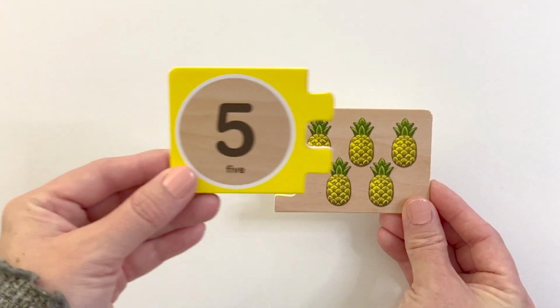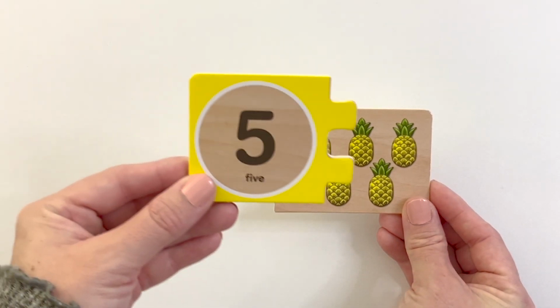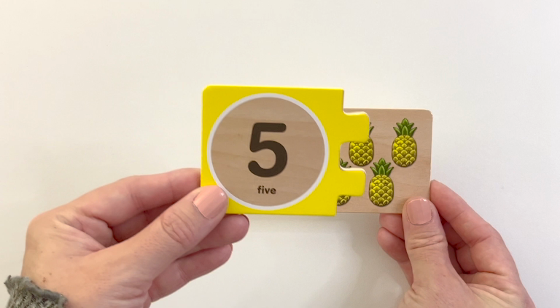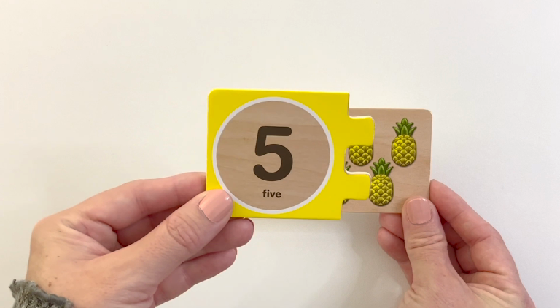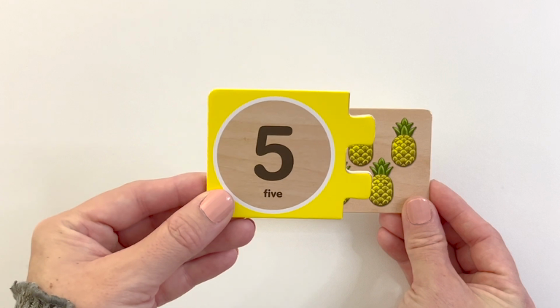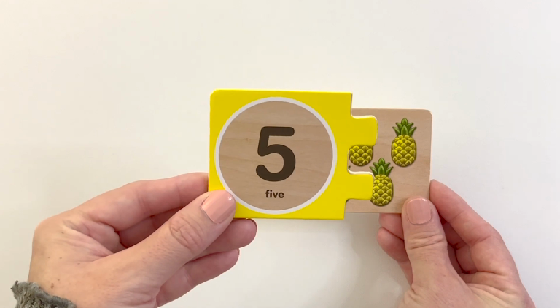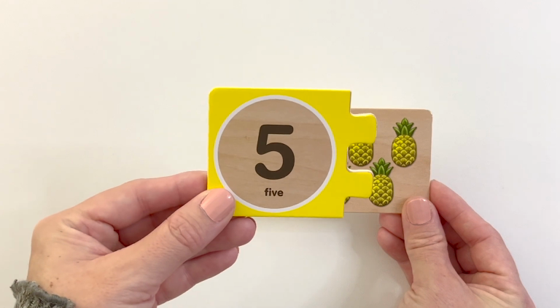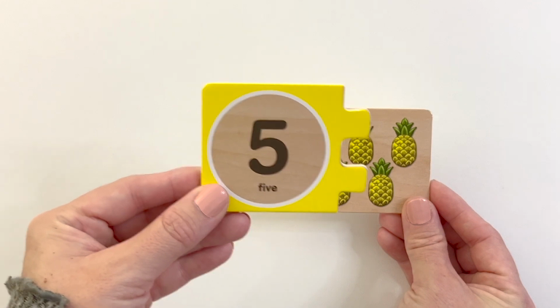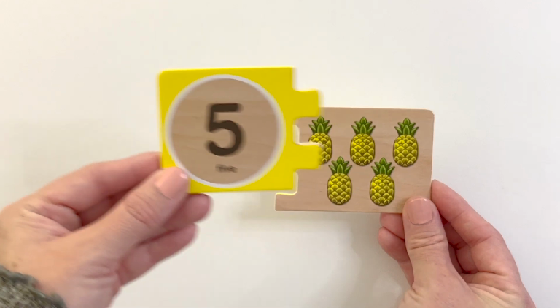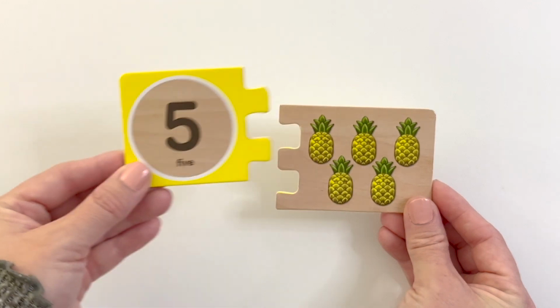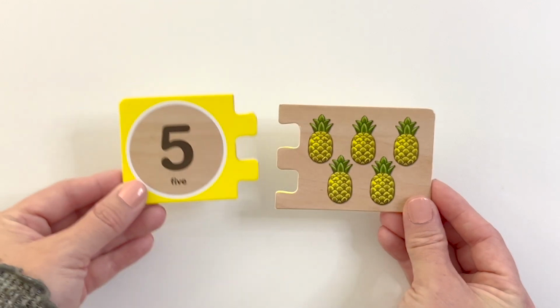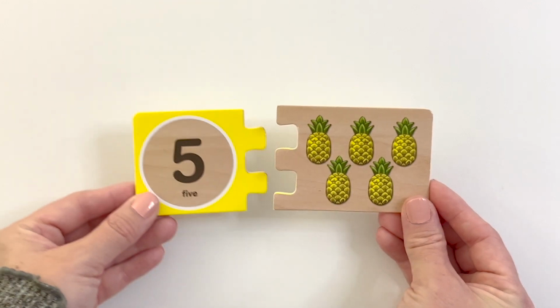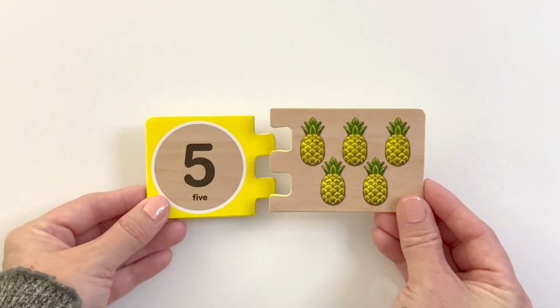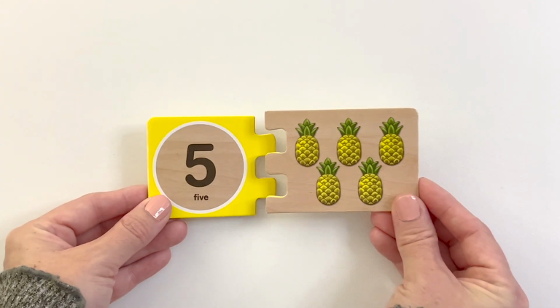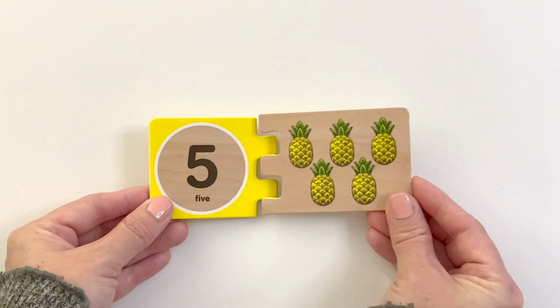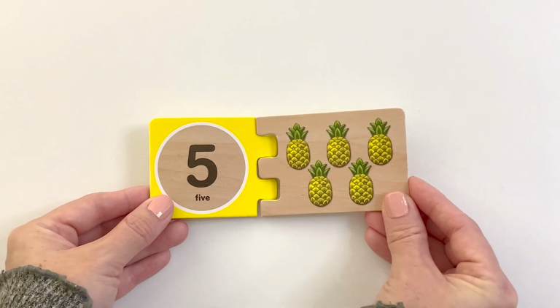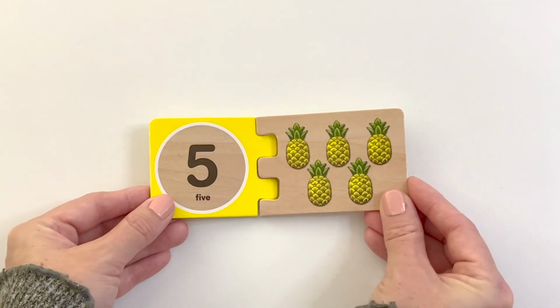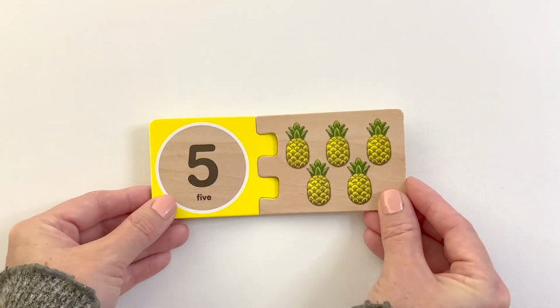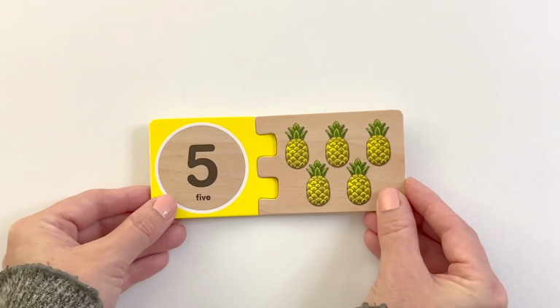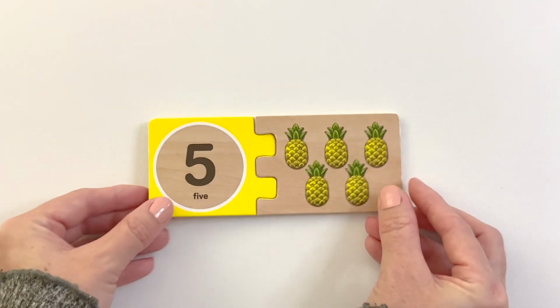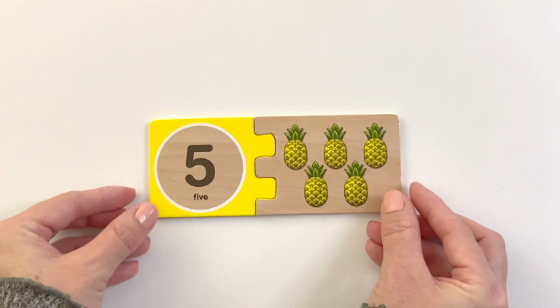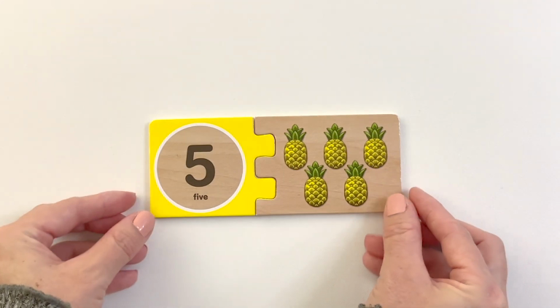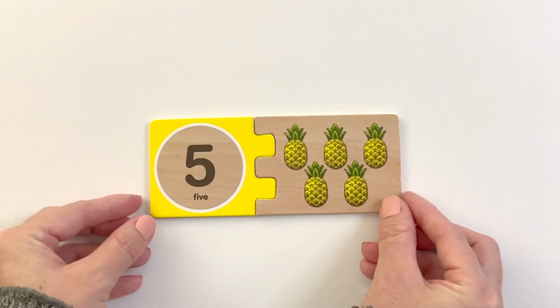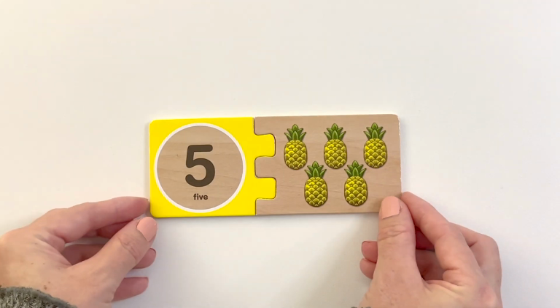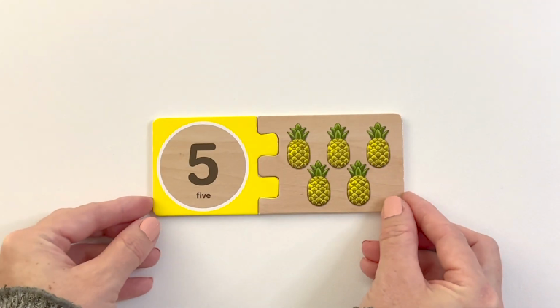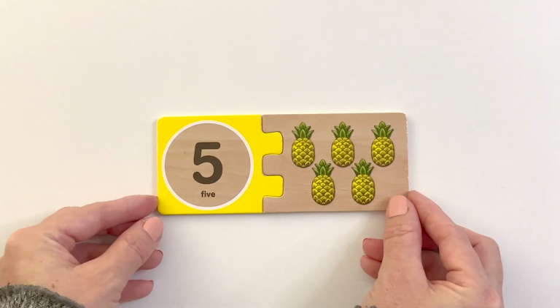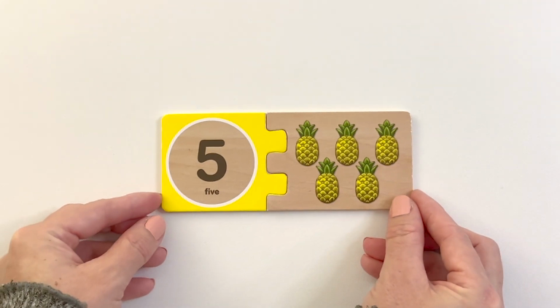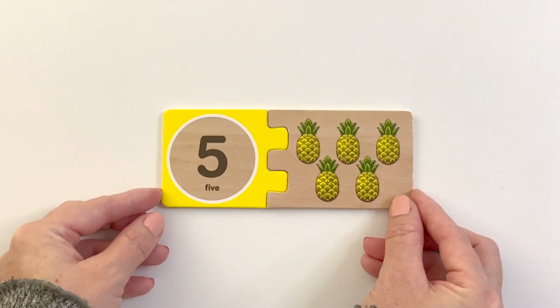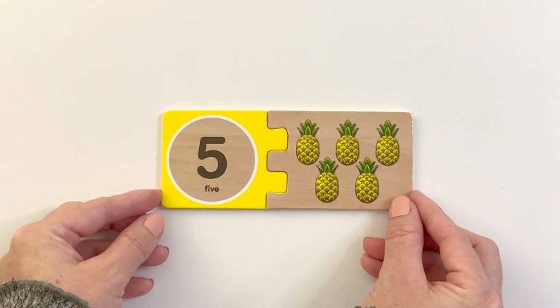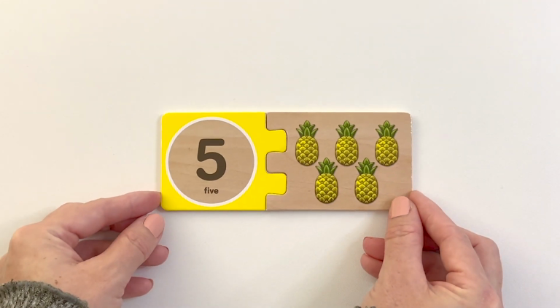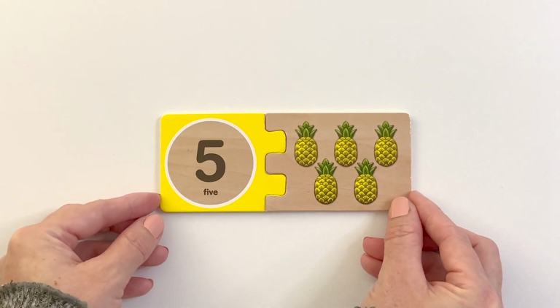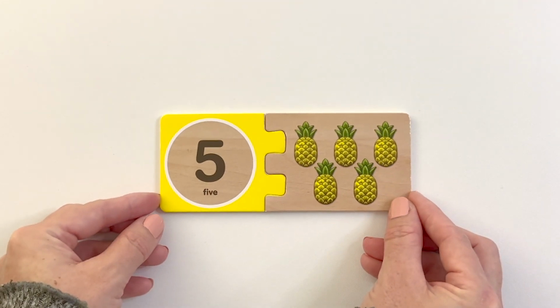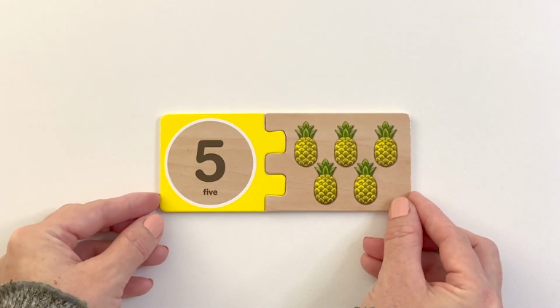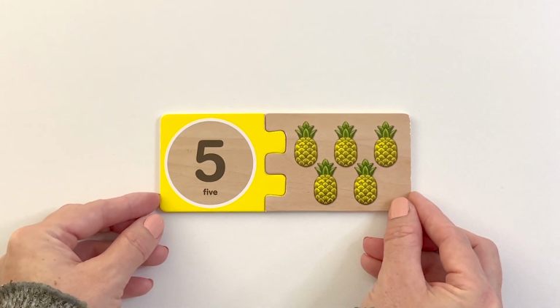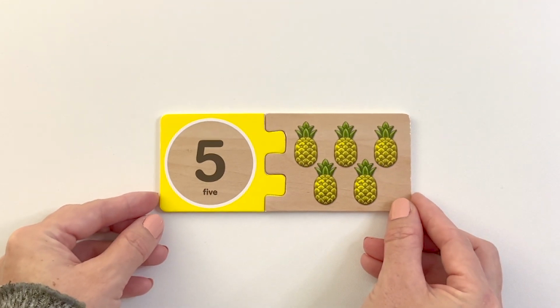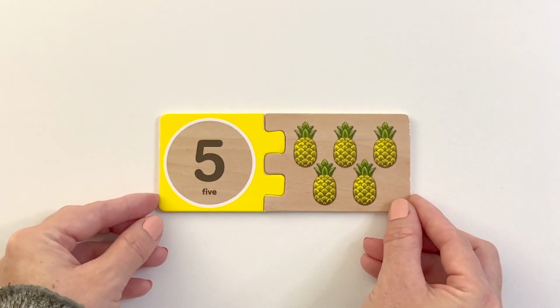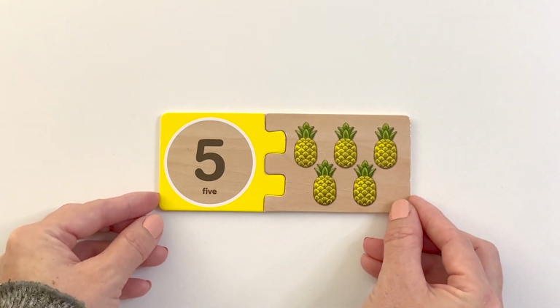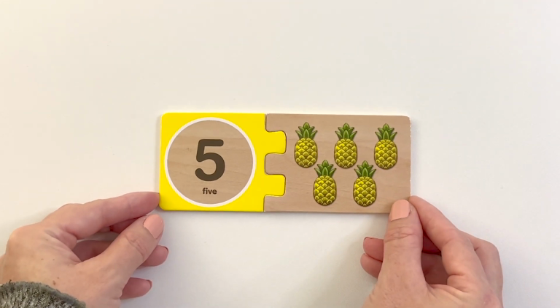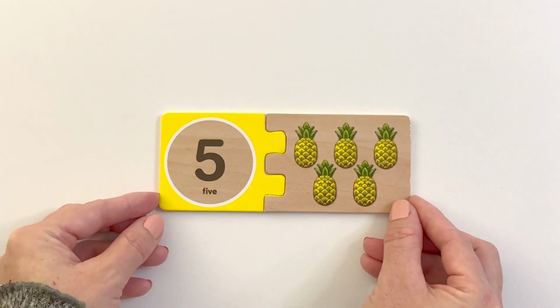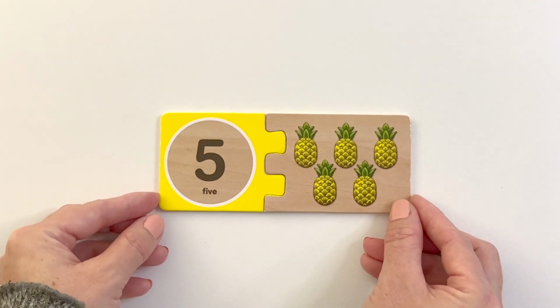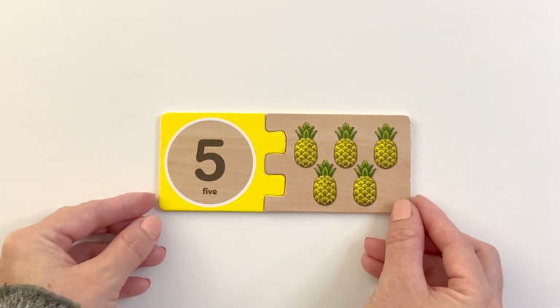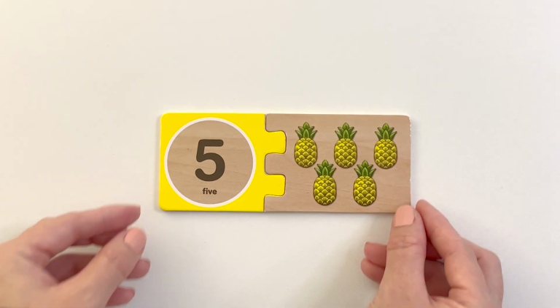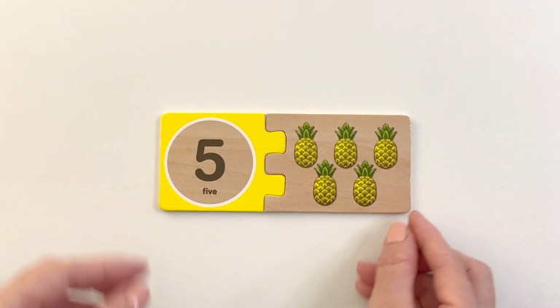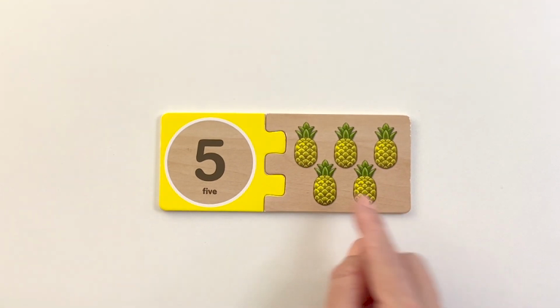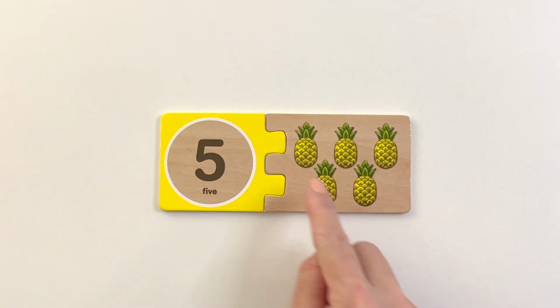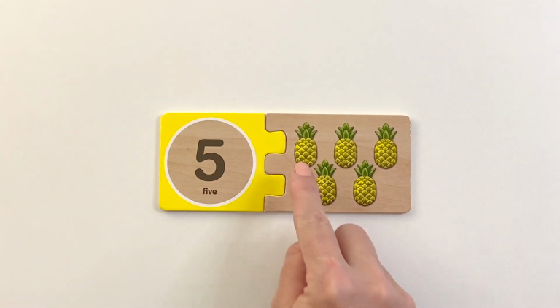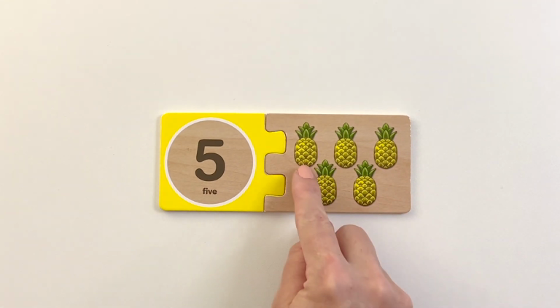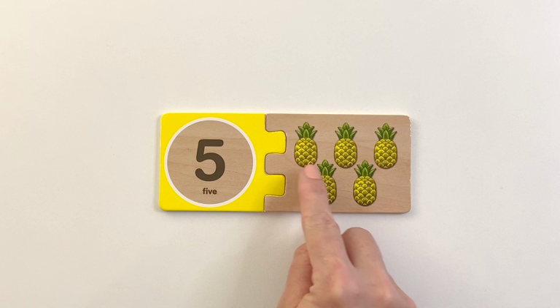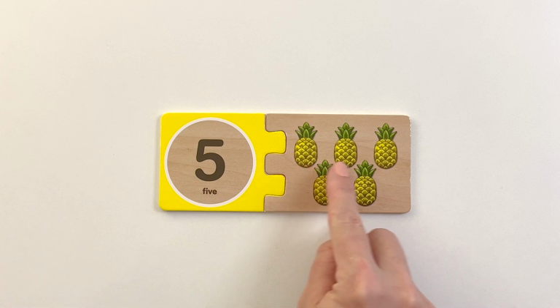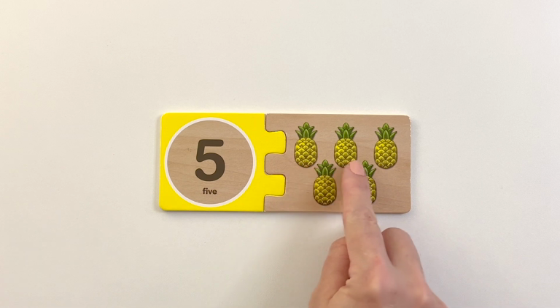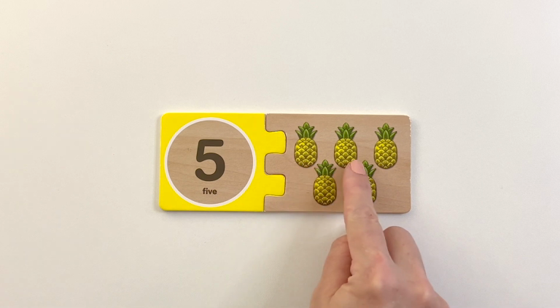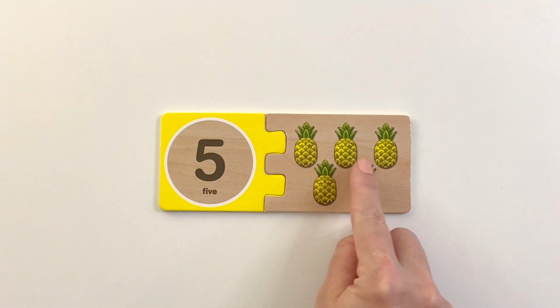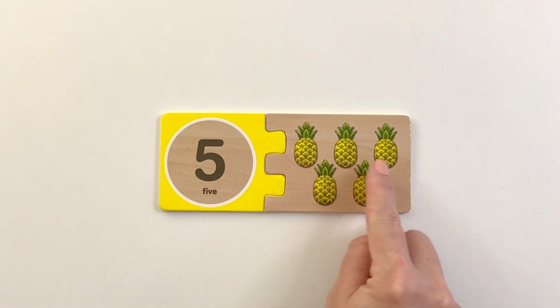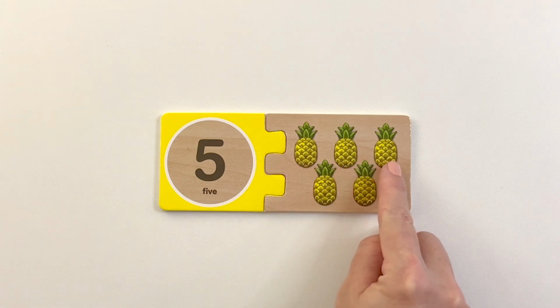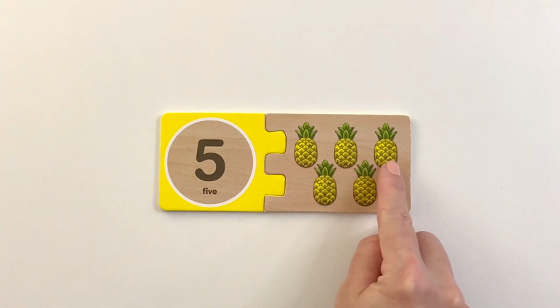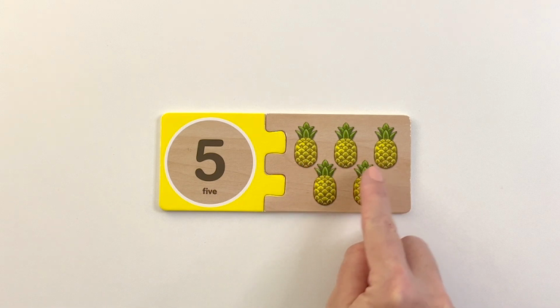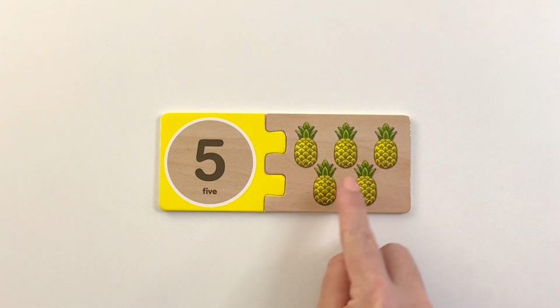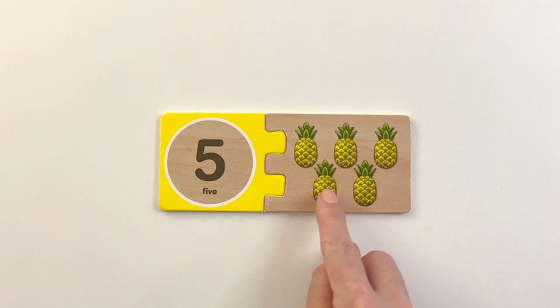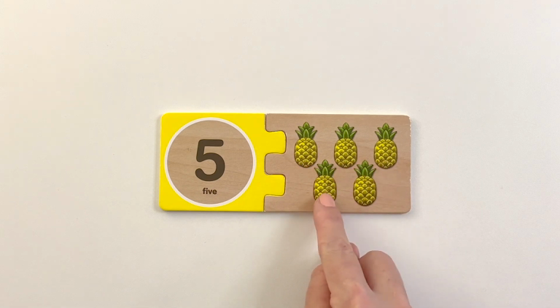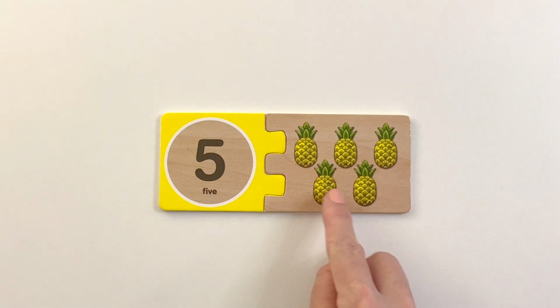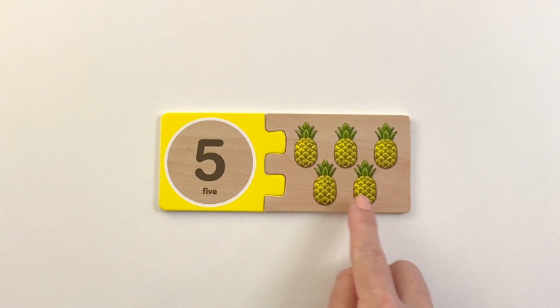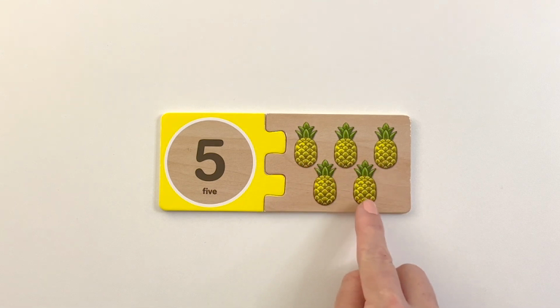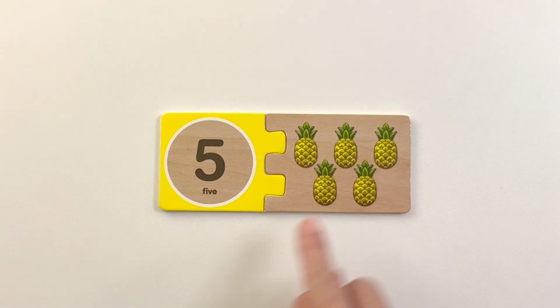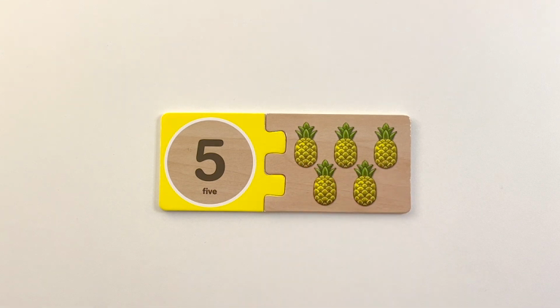Number five. Five pineapples. One, two, three, four, five.